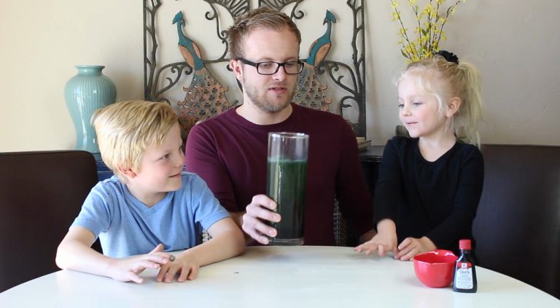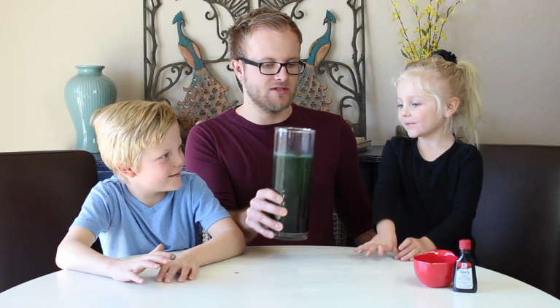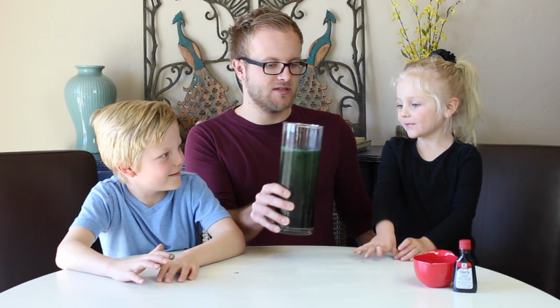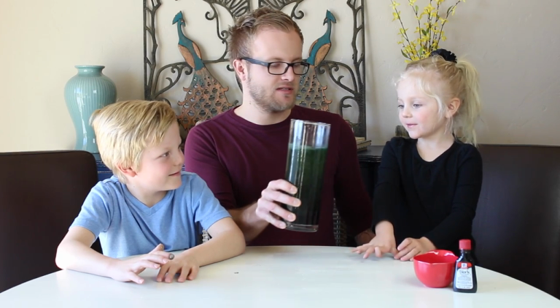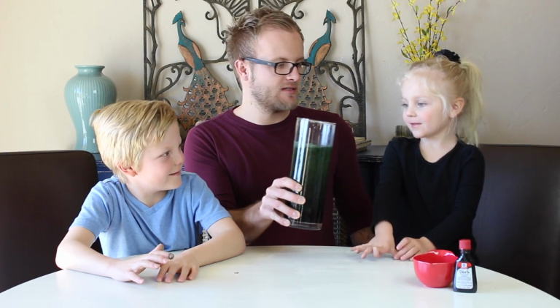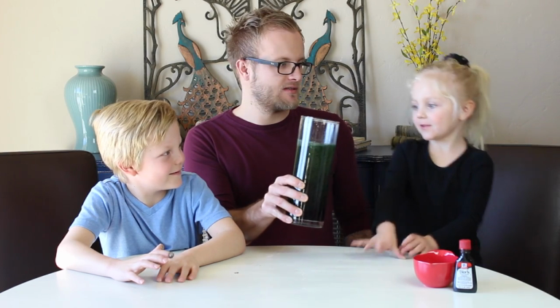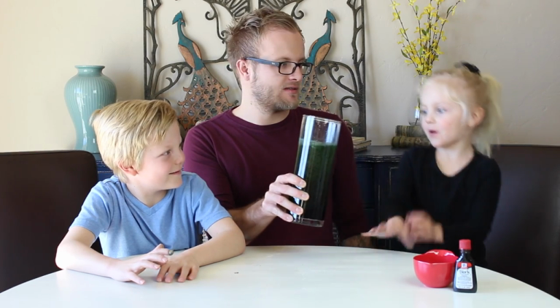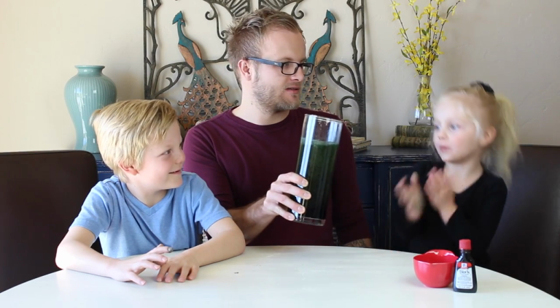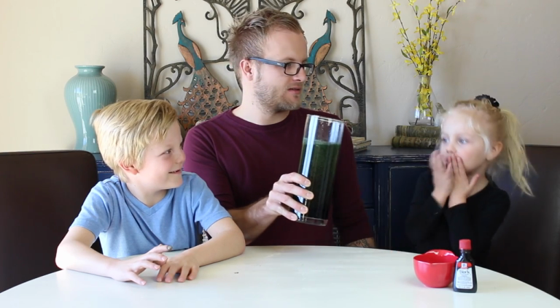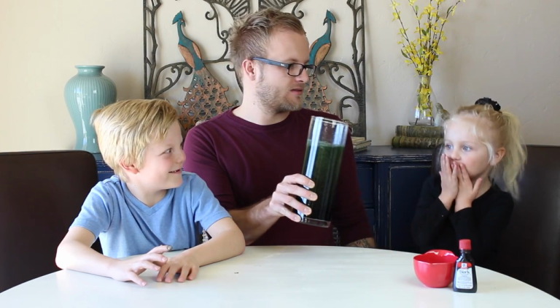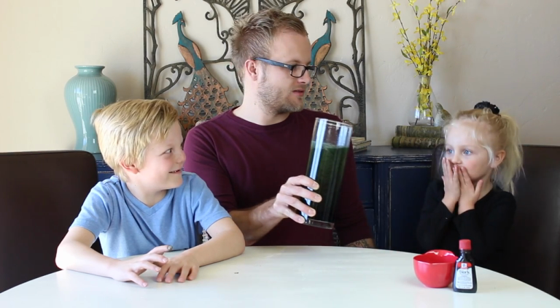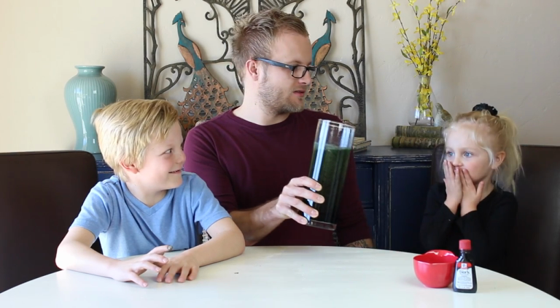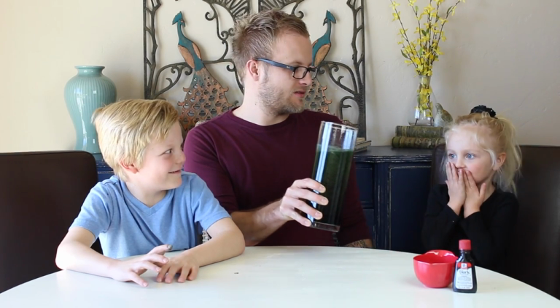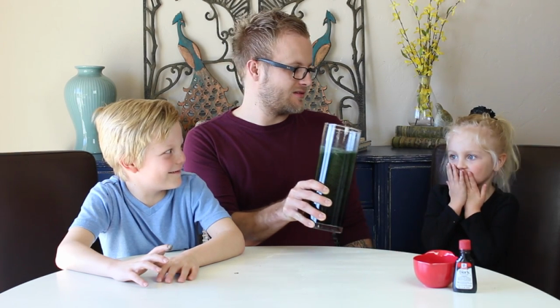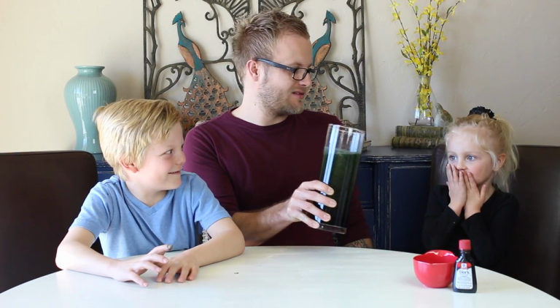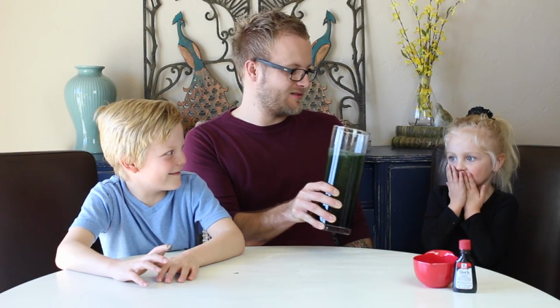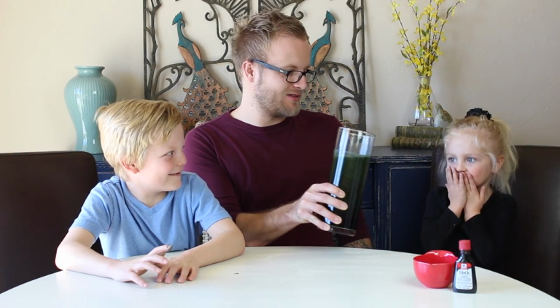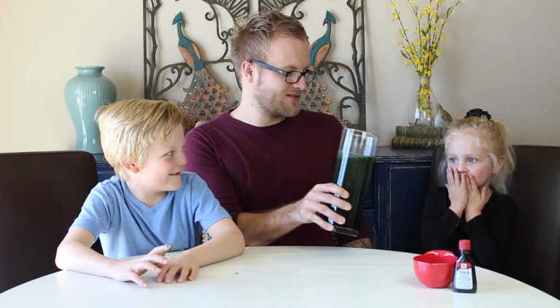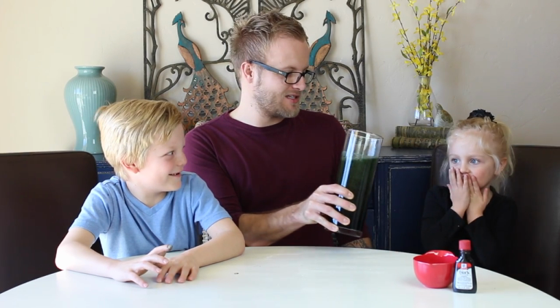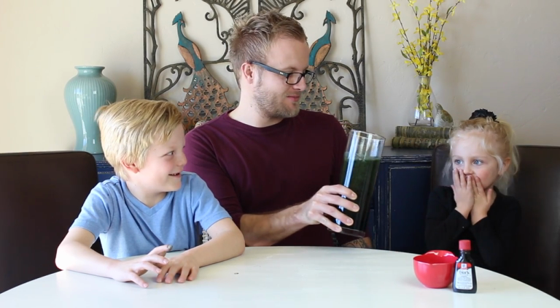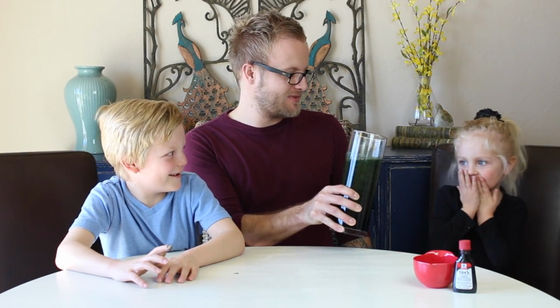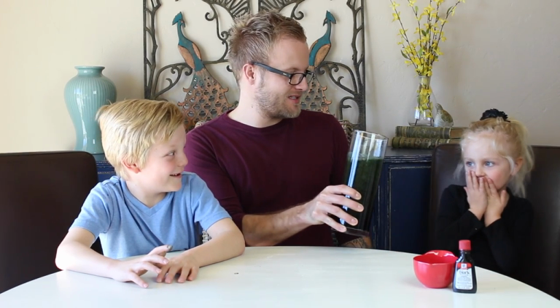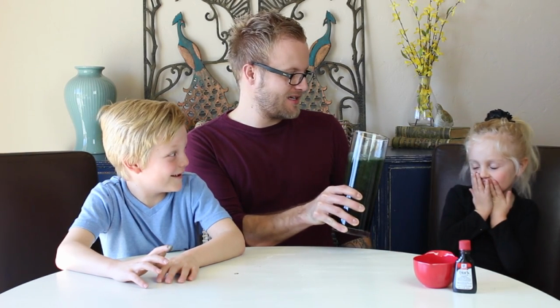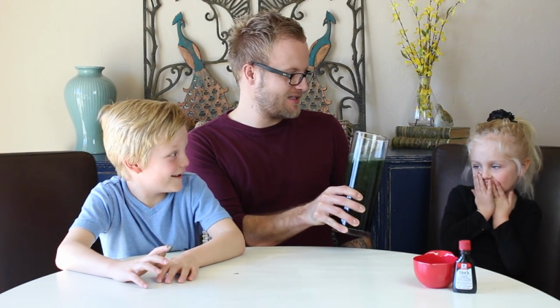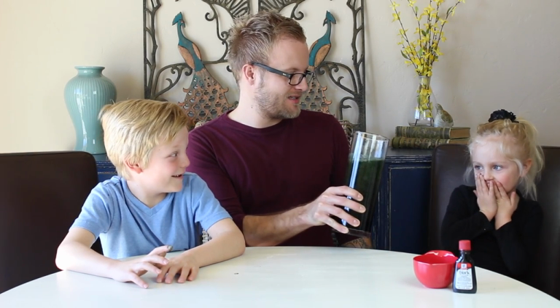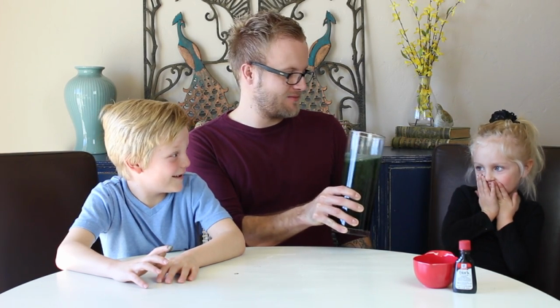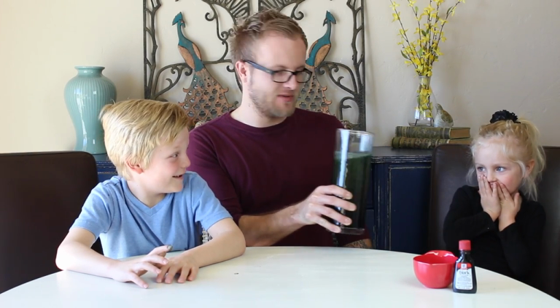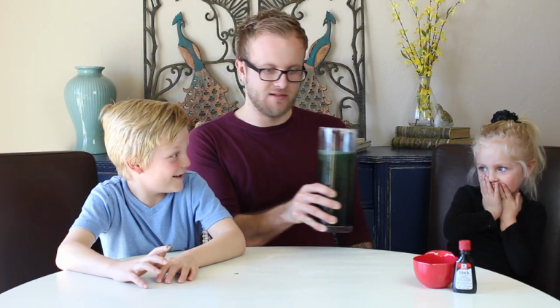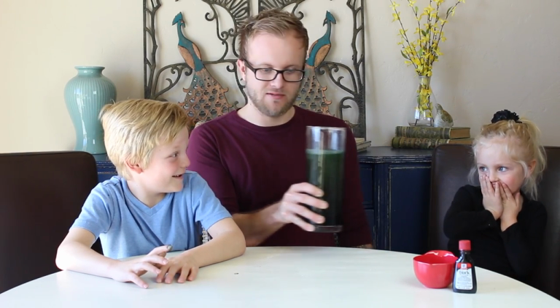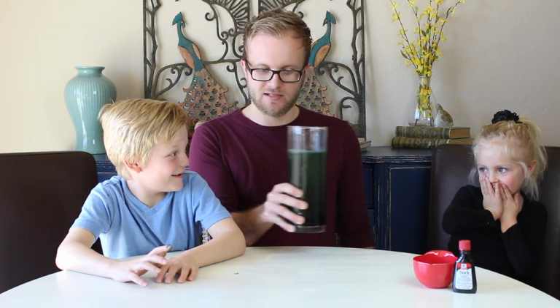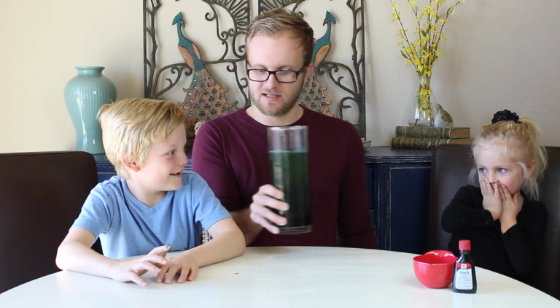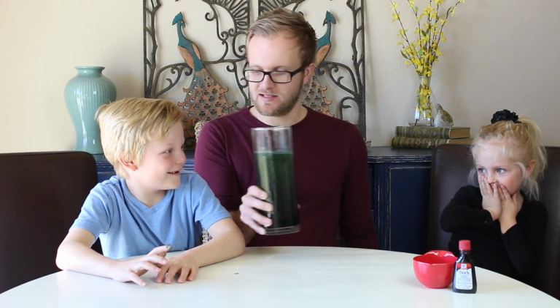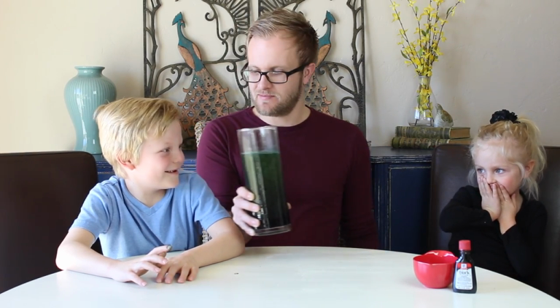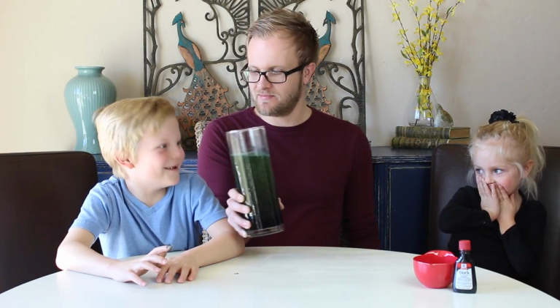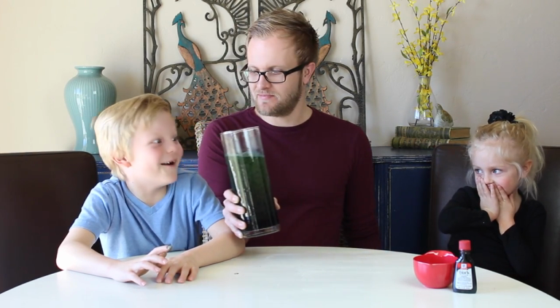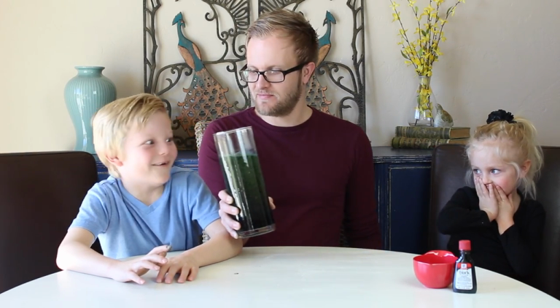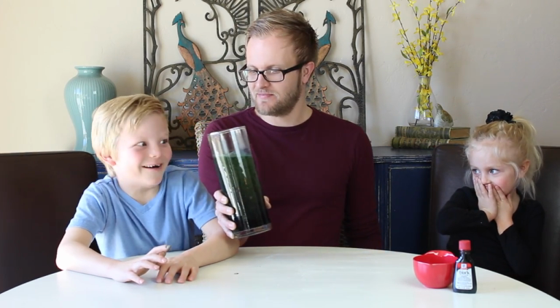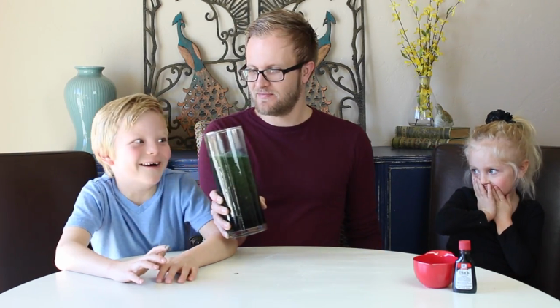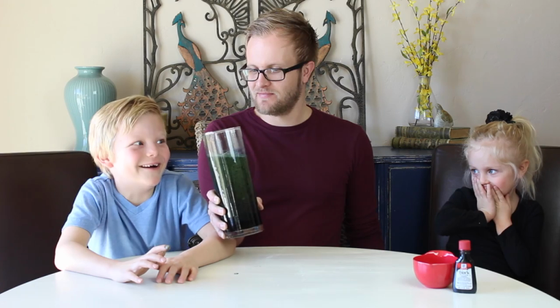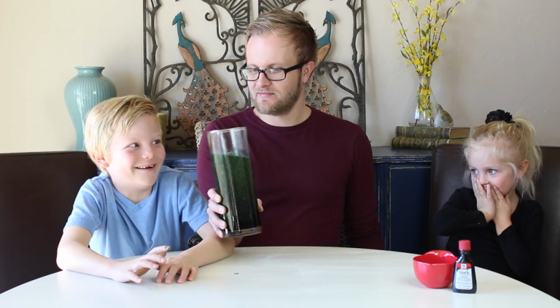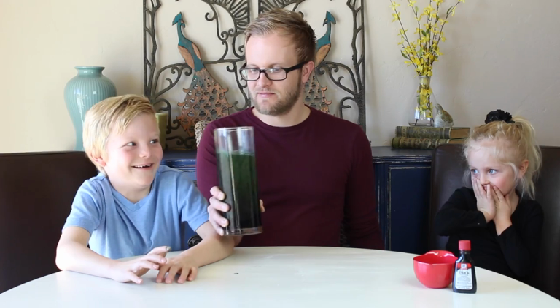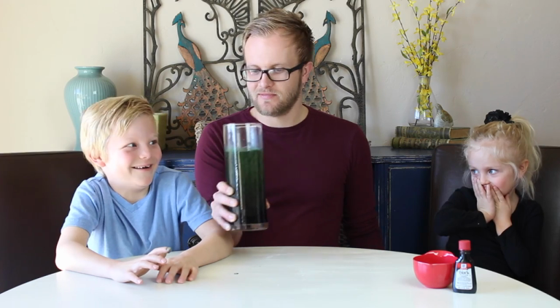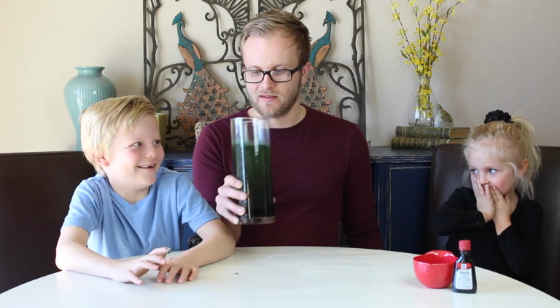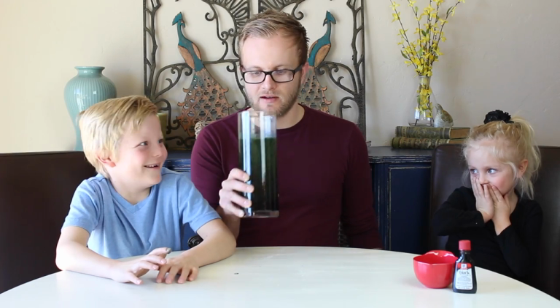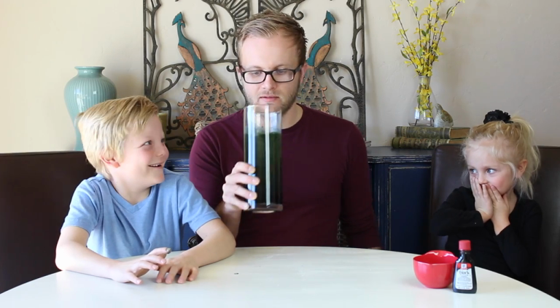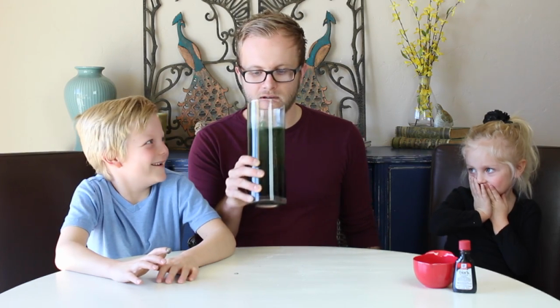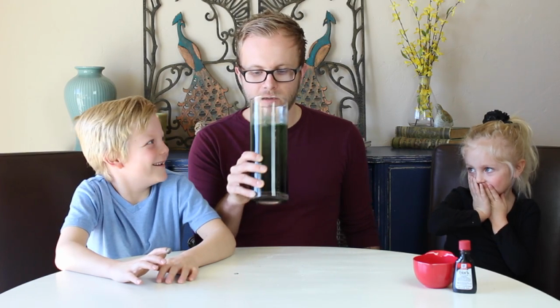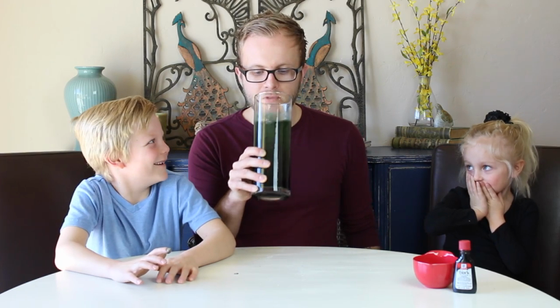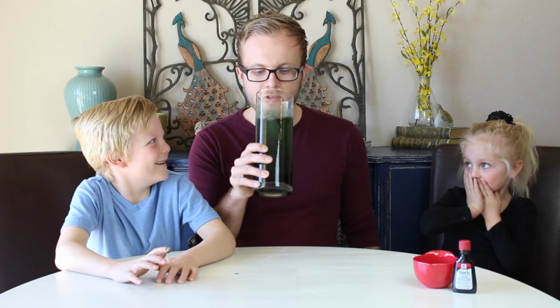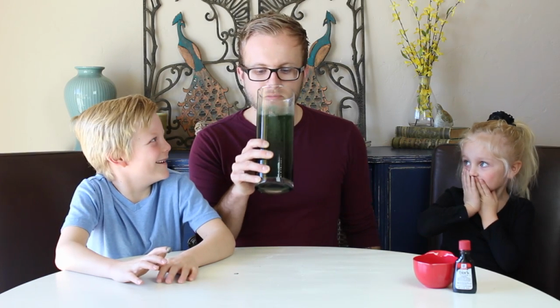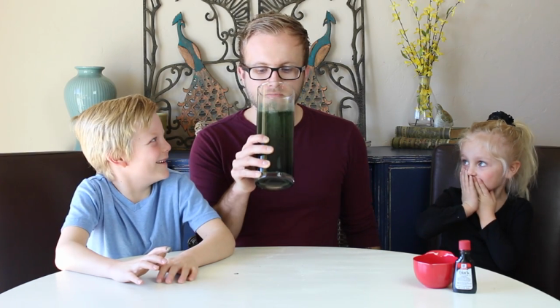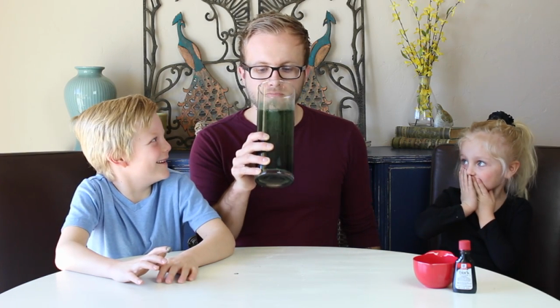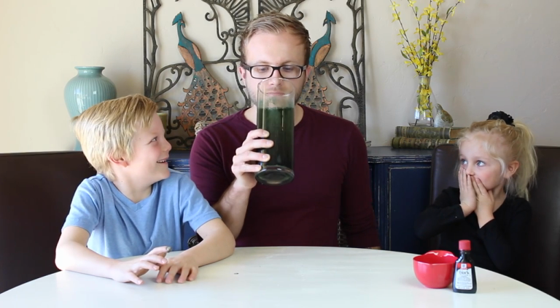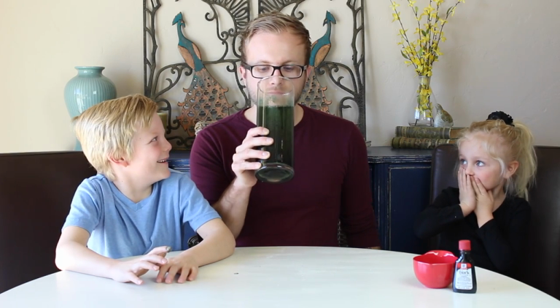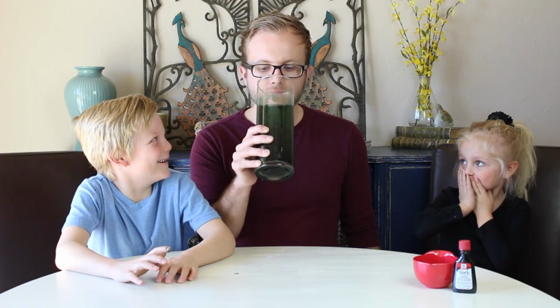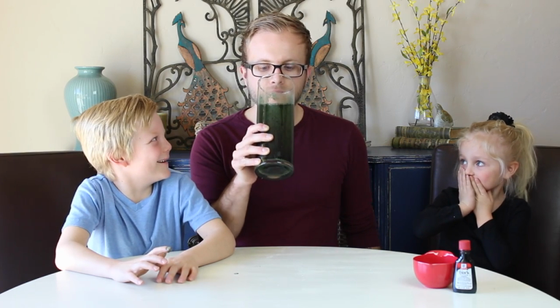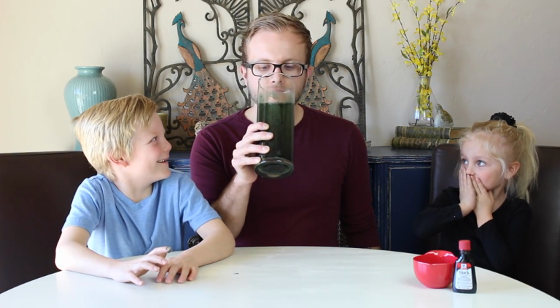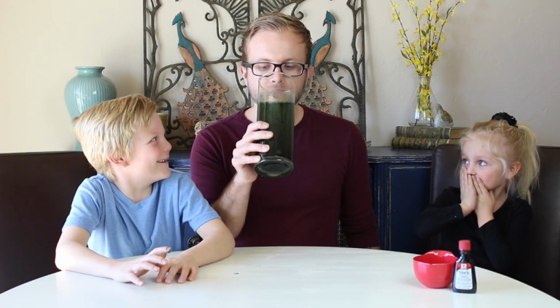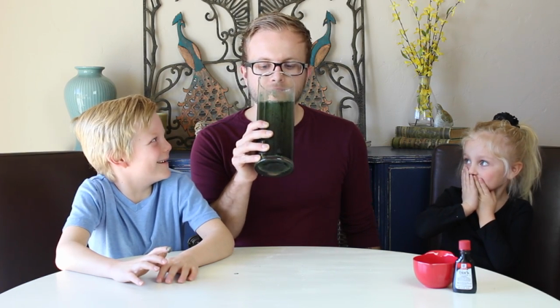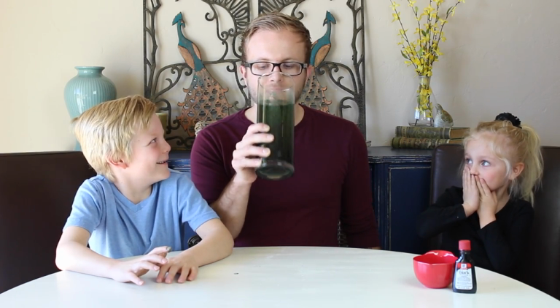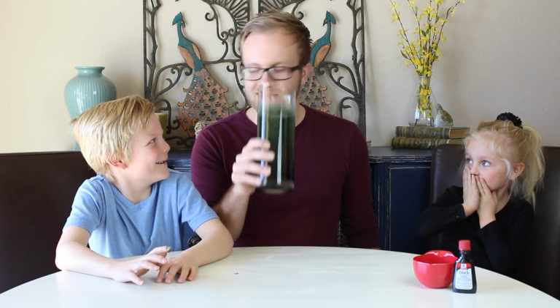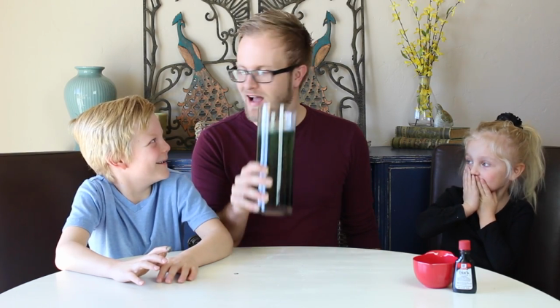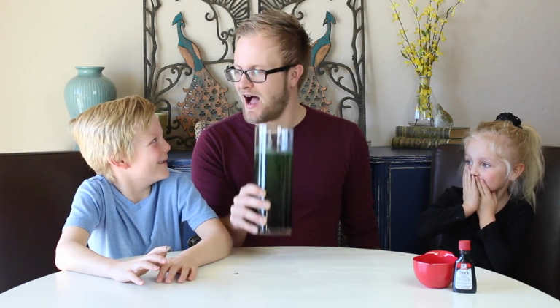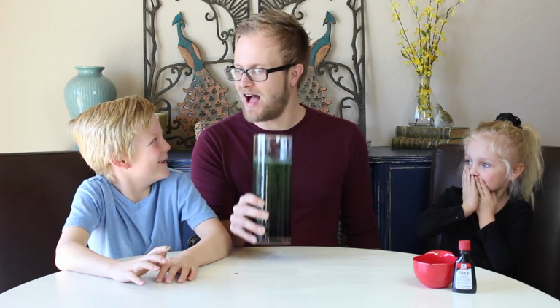Do you want to drink this? No. You want to sip? Just take a sip. You want to take a sip? No. Alright, ready? I'm doing it. Not! We'll see you guys next week.